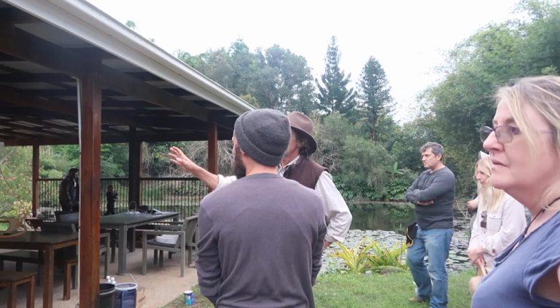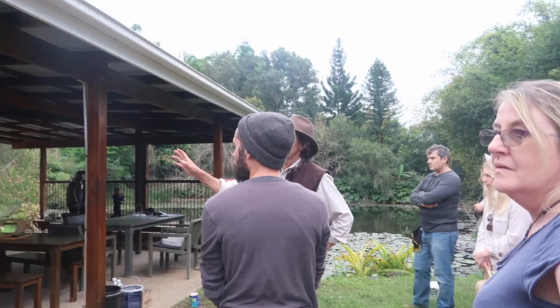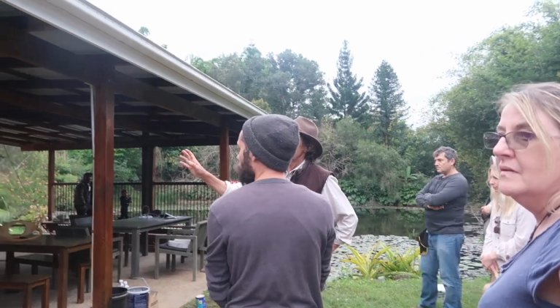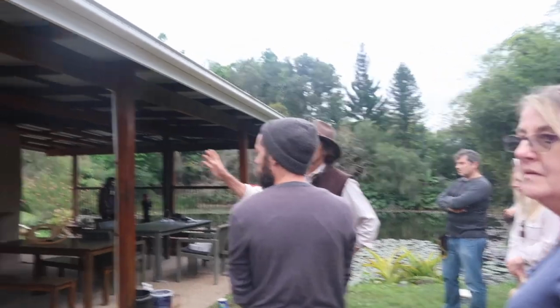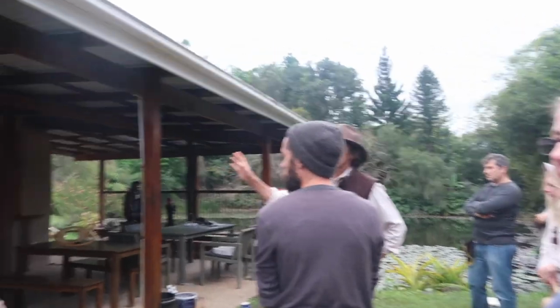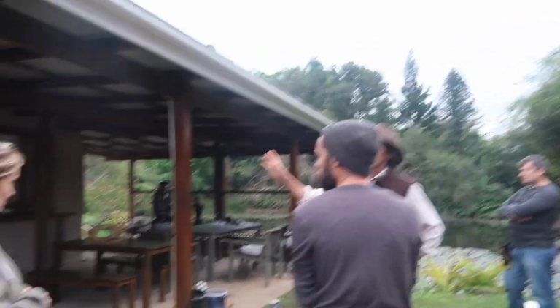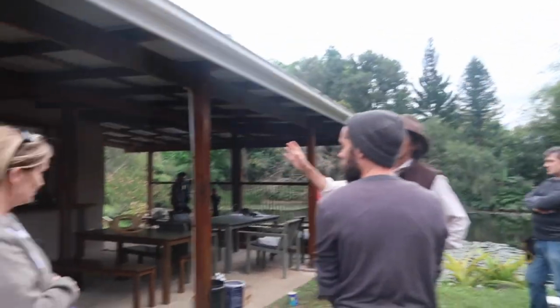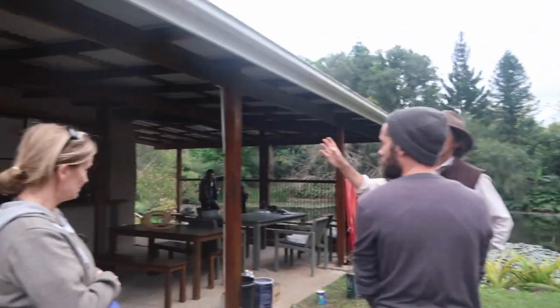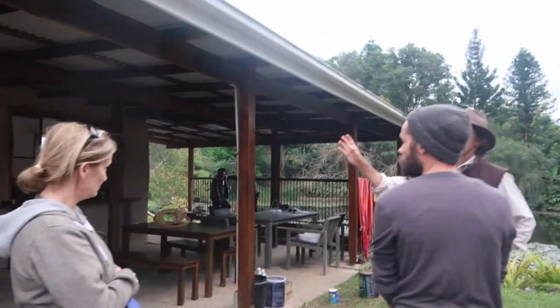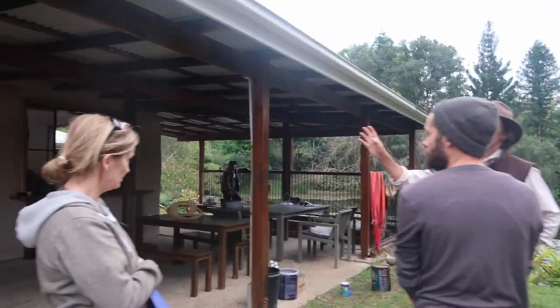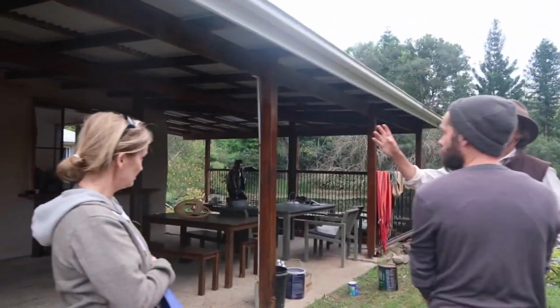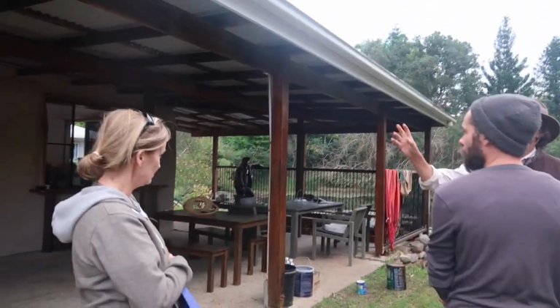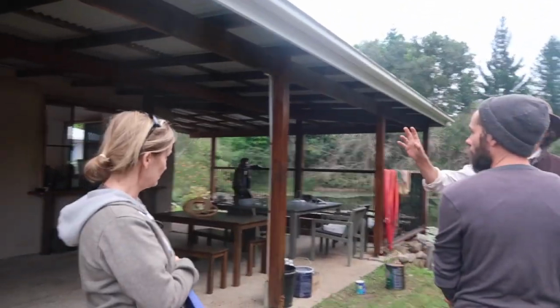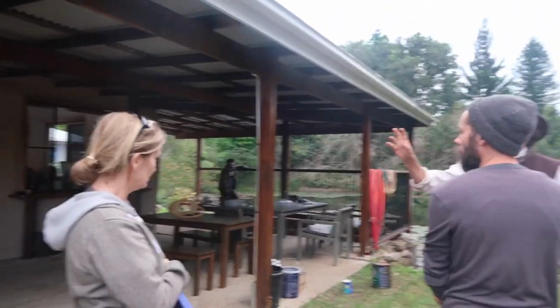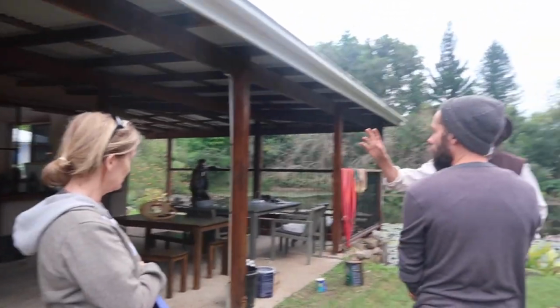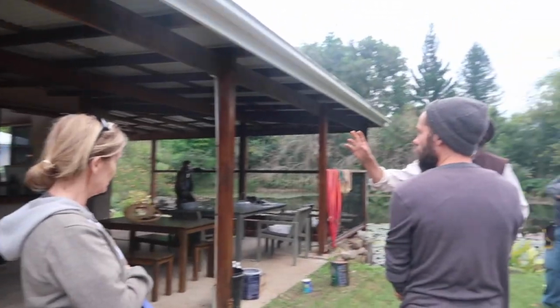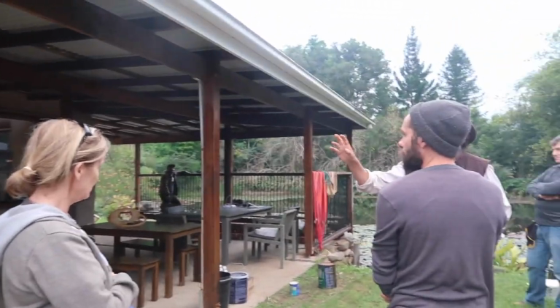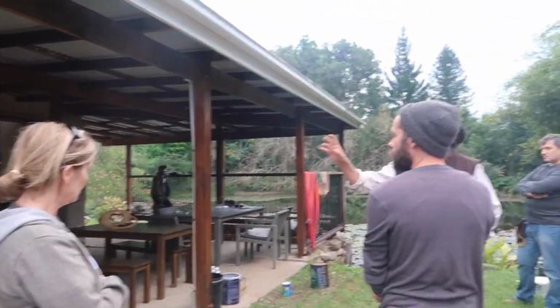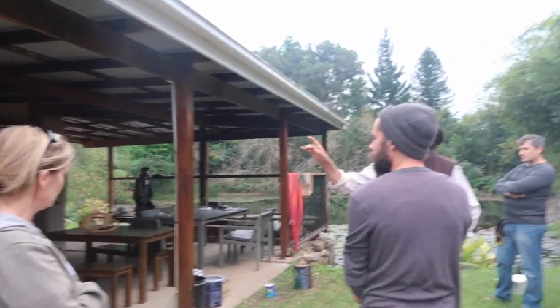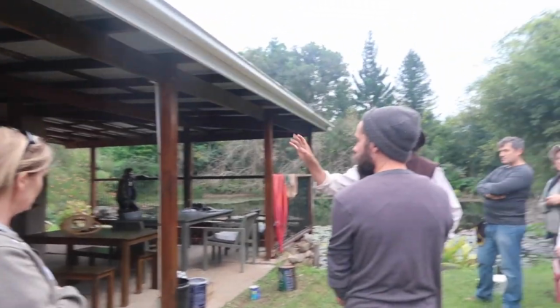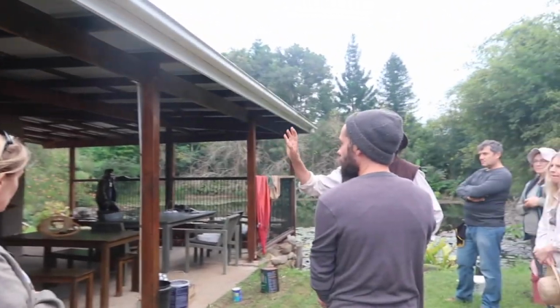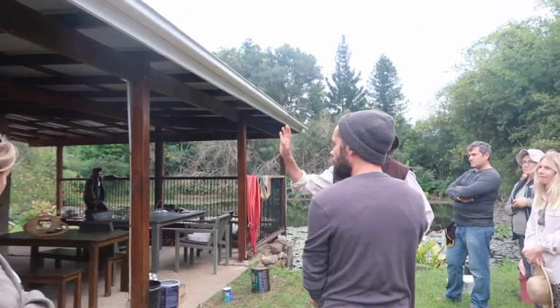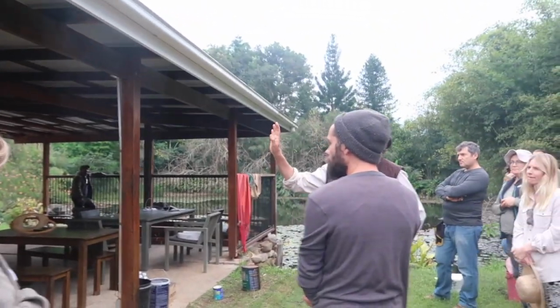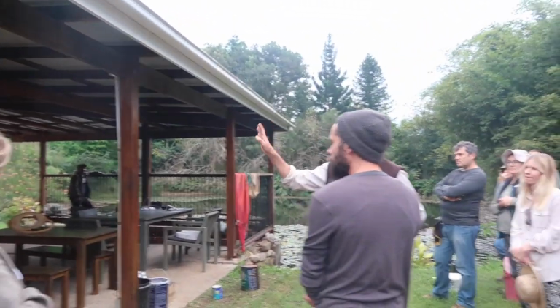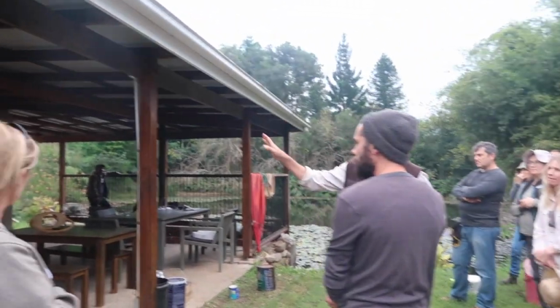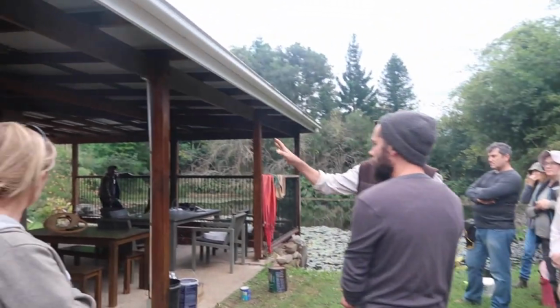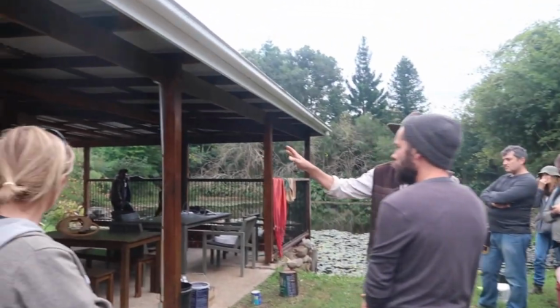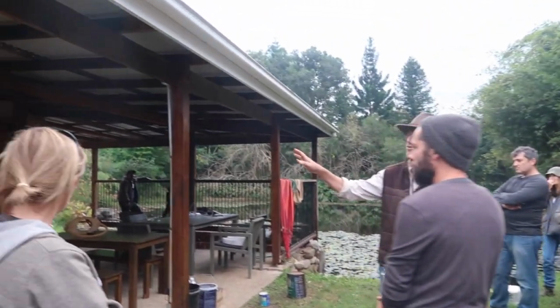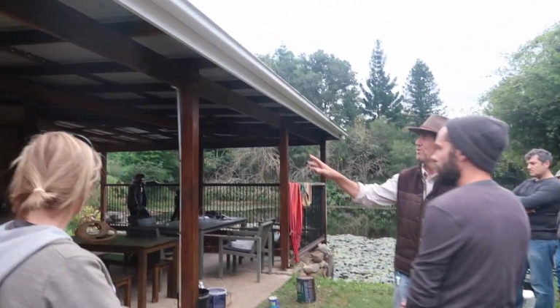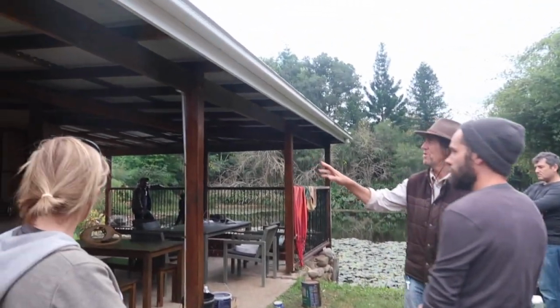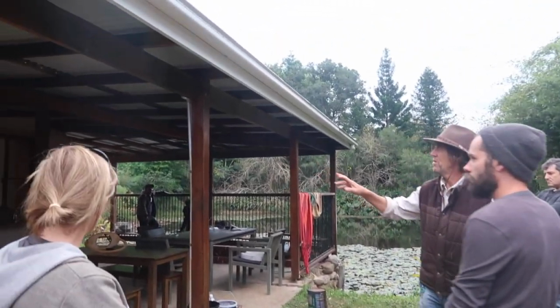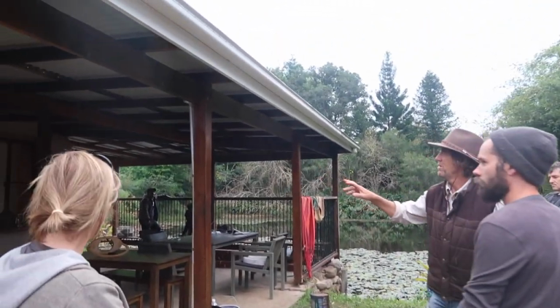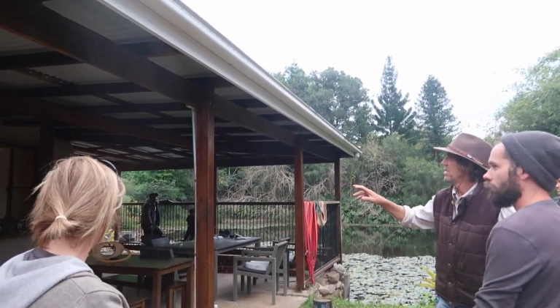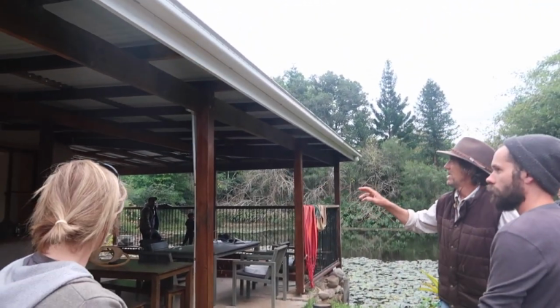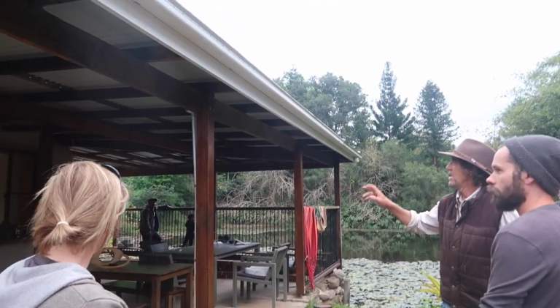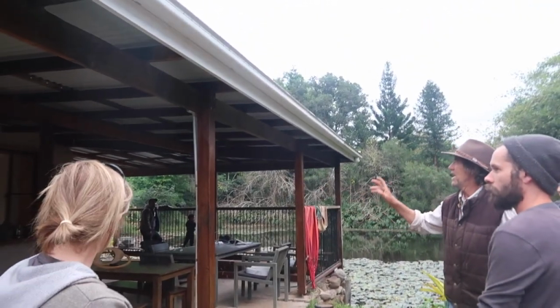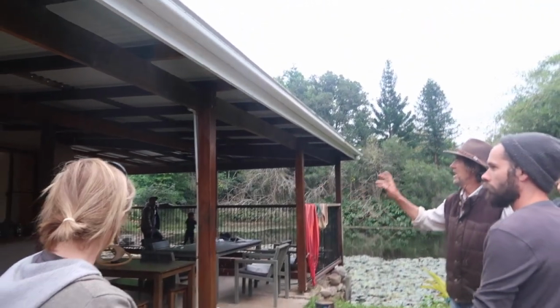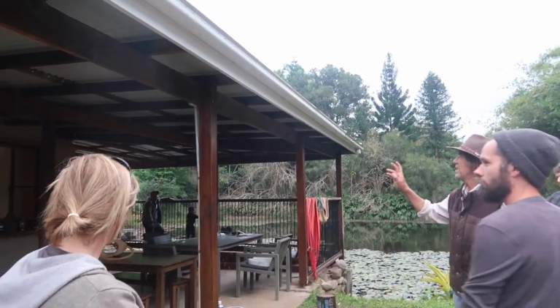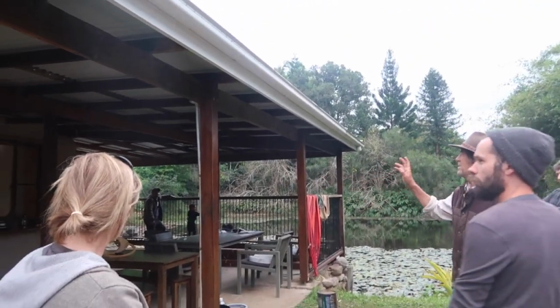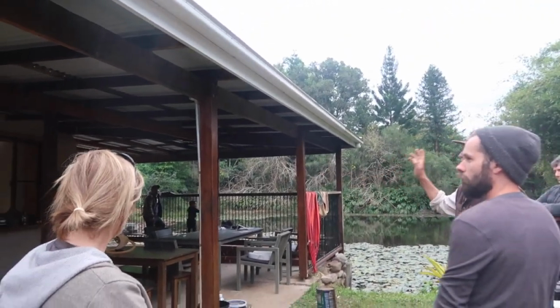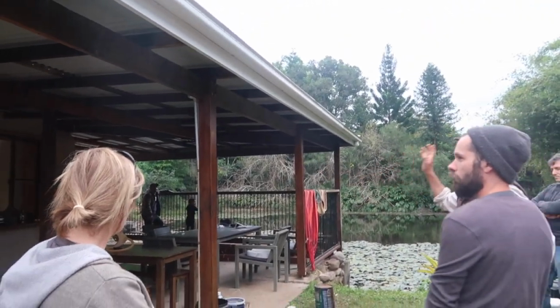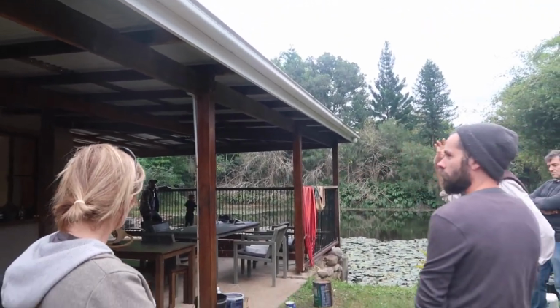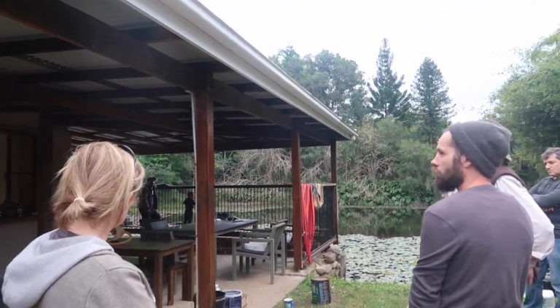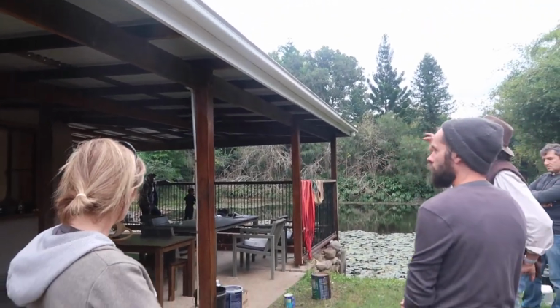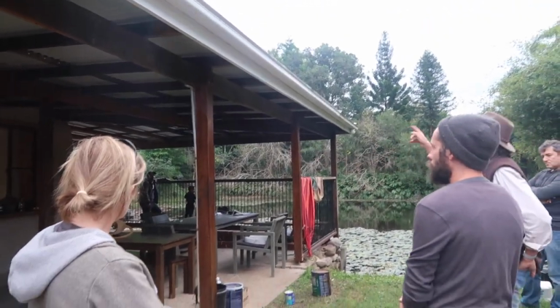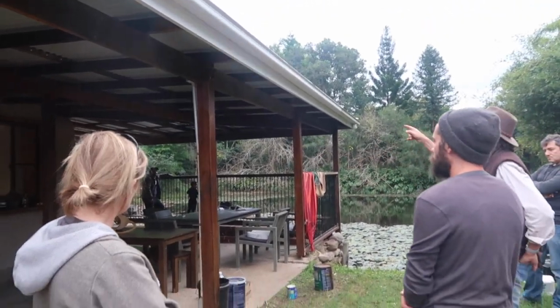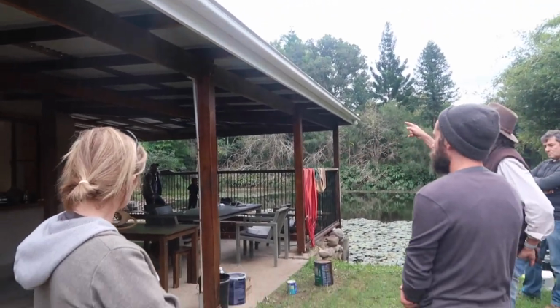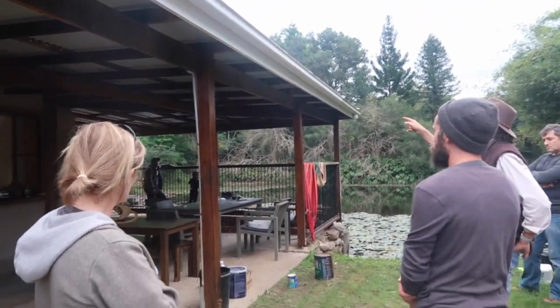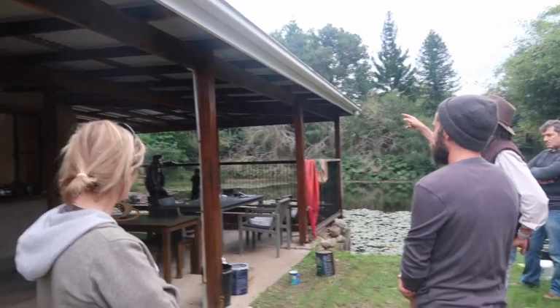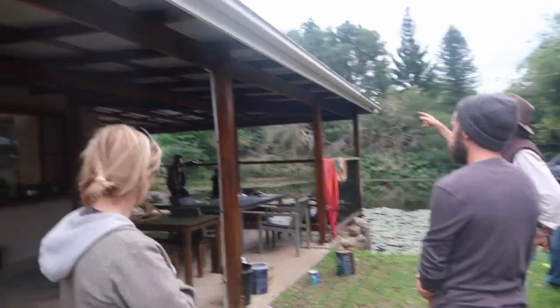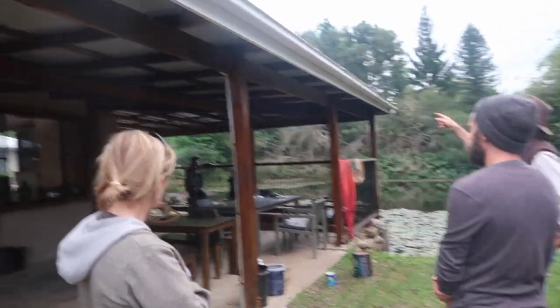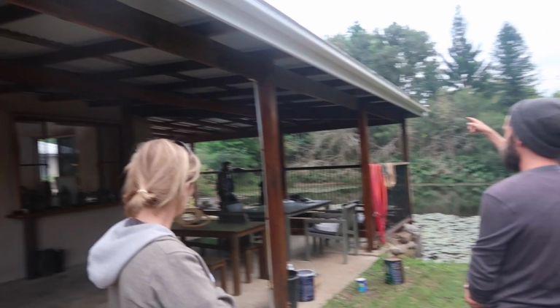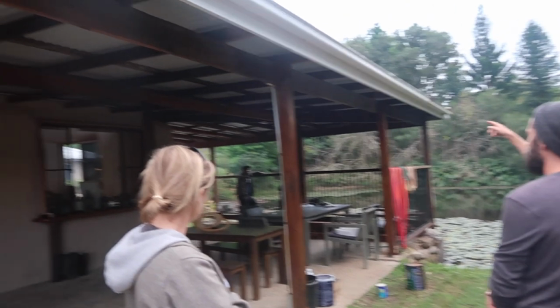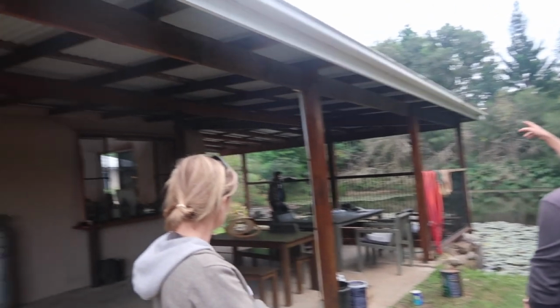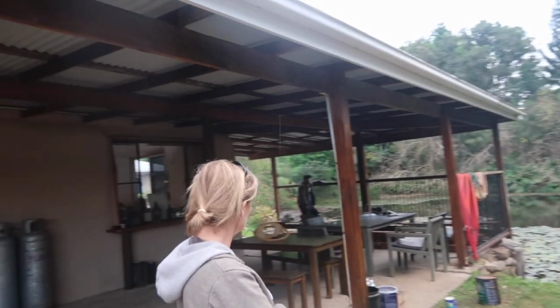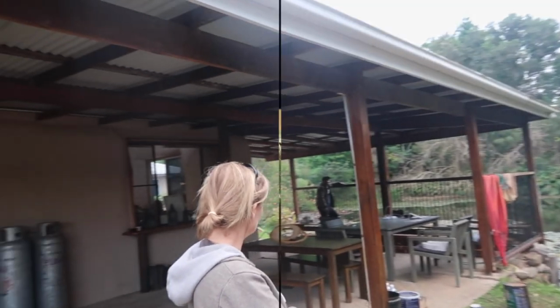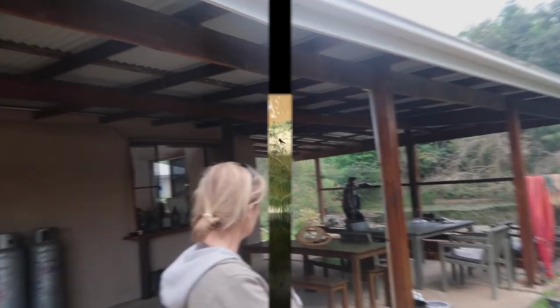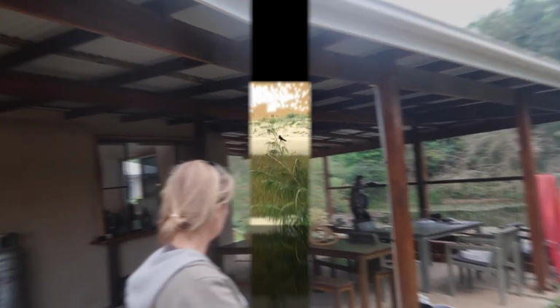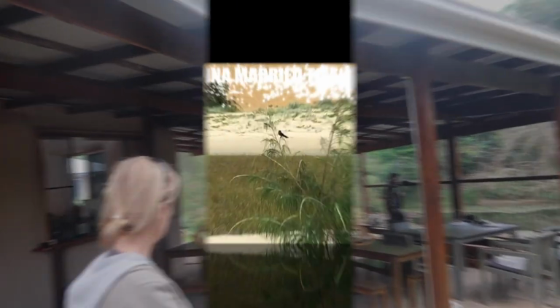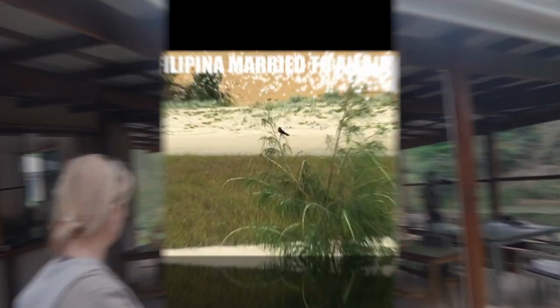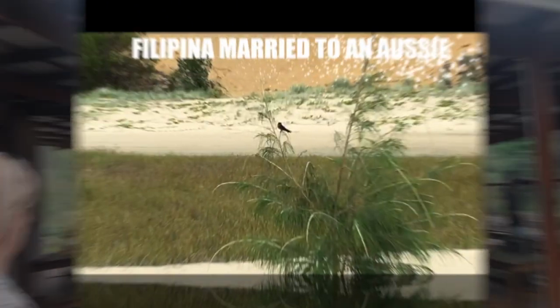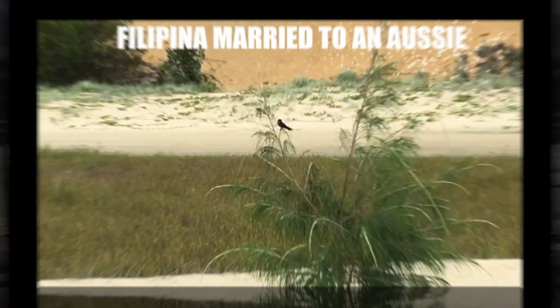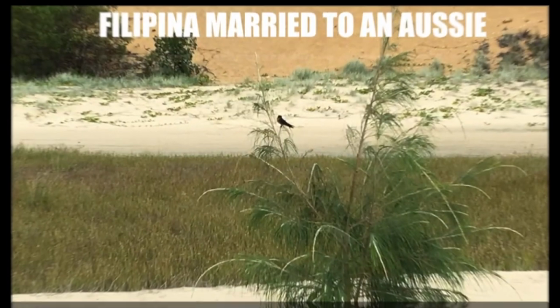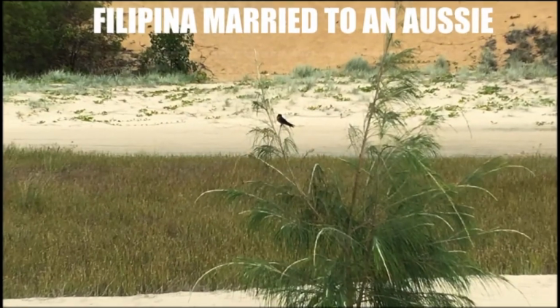Mostly recycled materials, but this one is wheat straw, and the furthest one in the distance is...